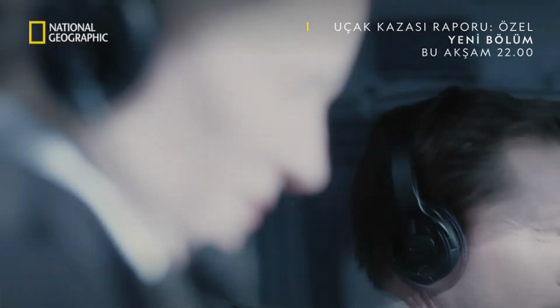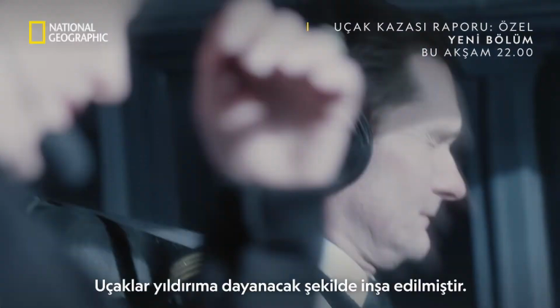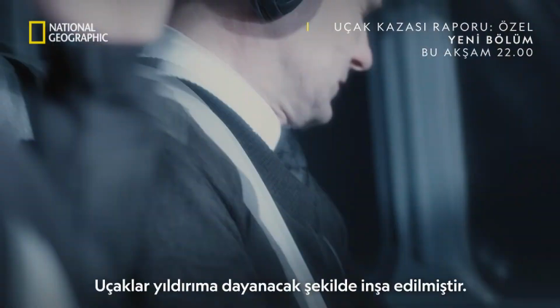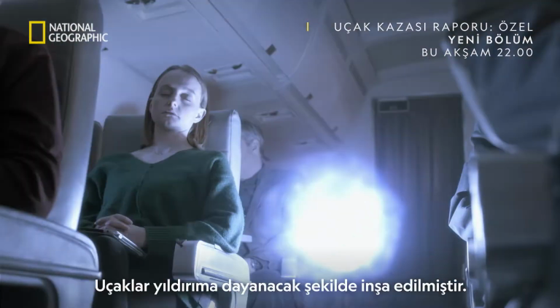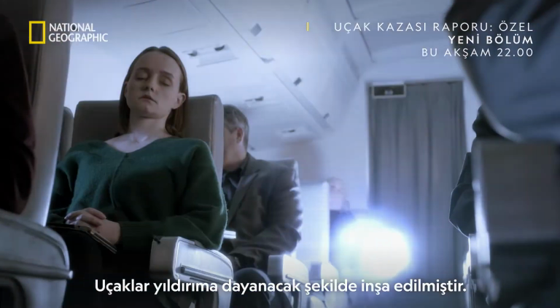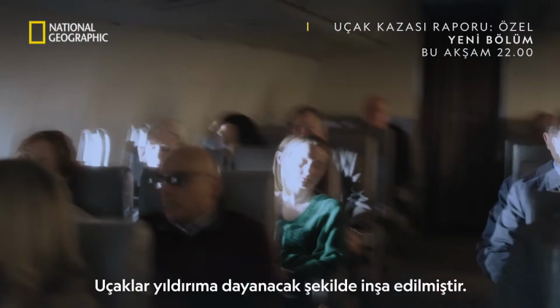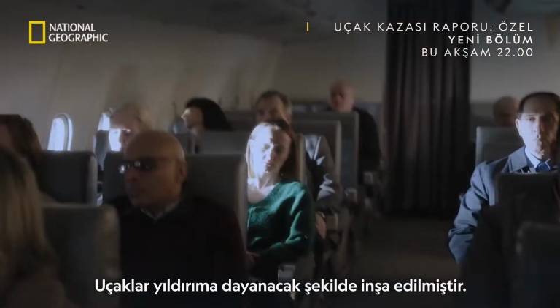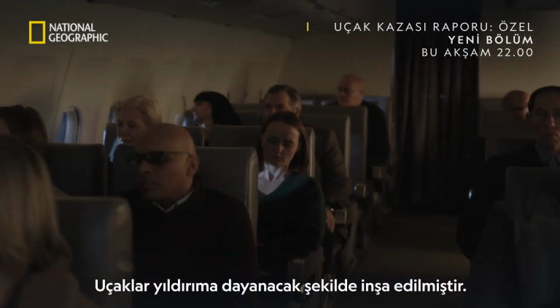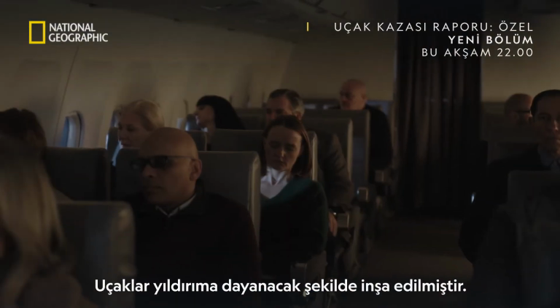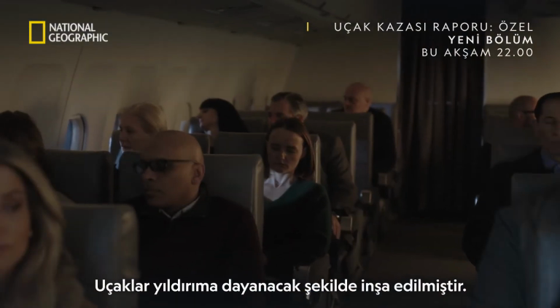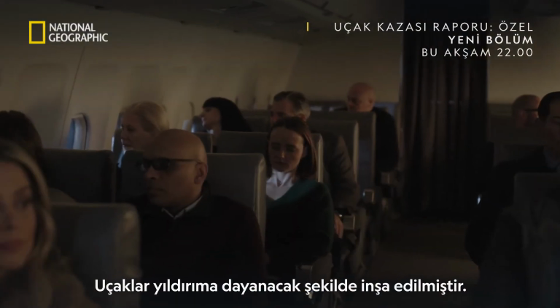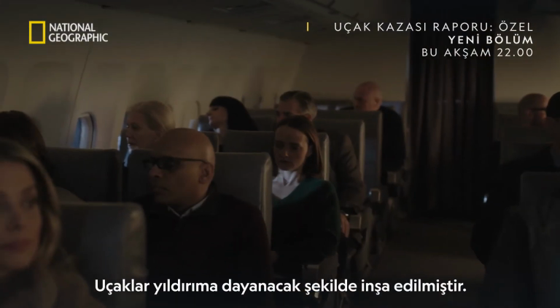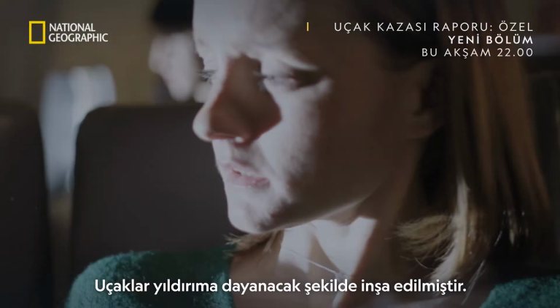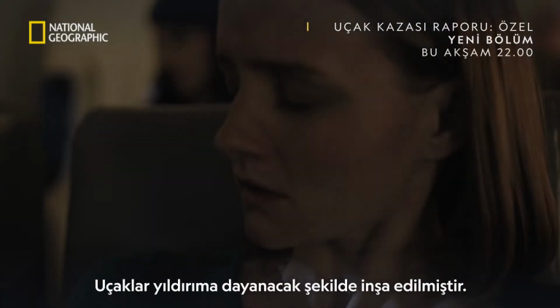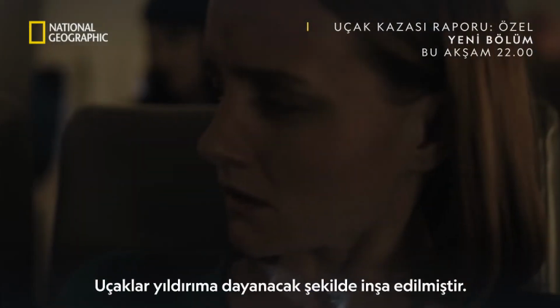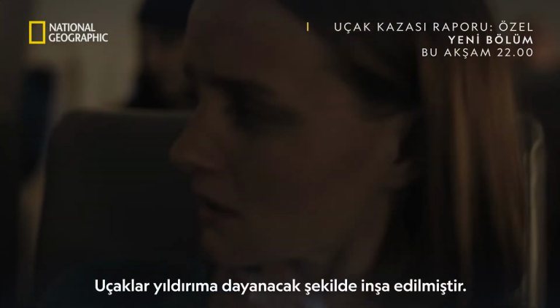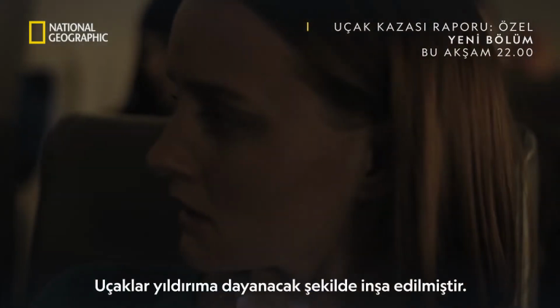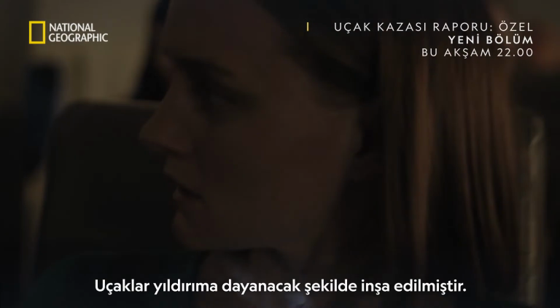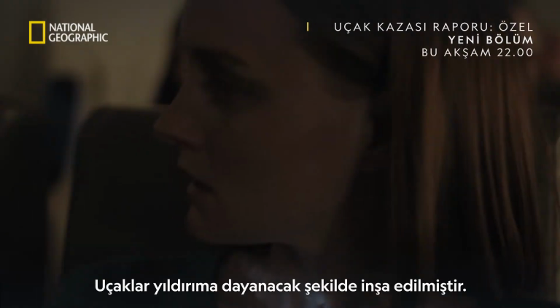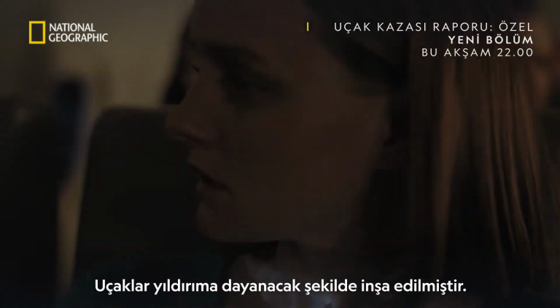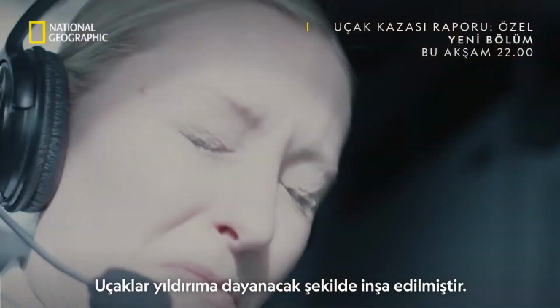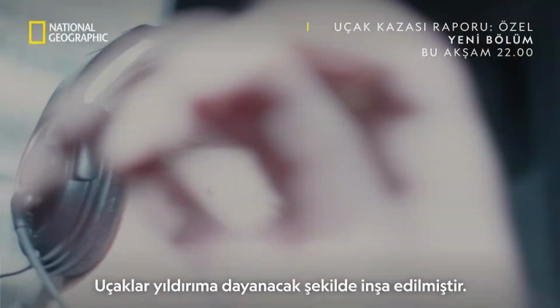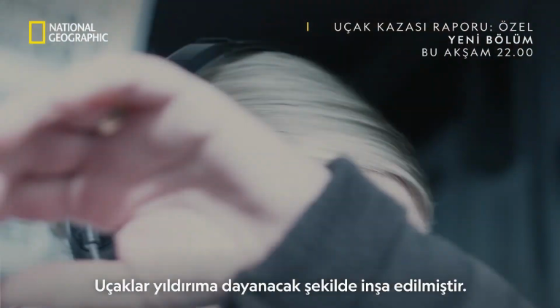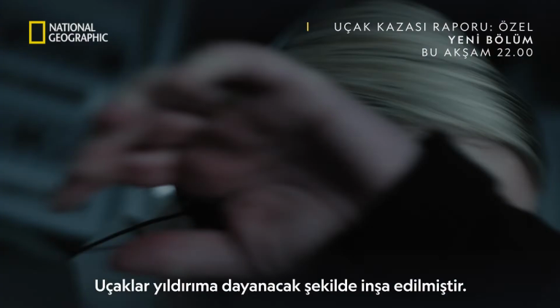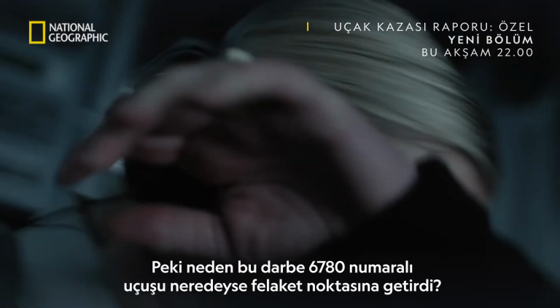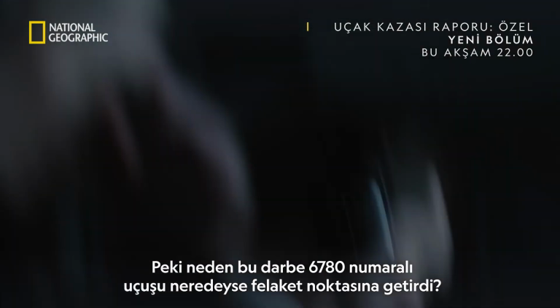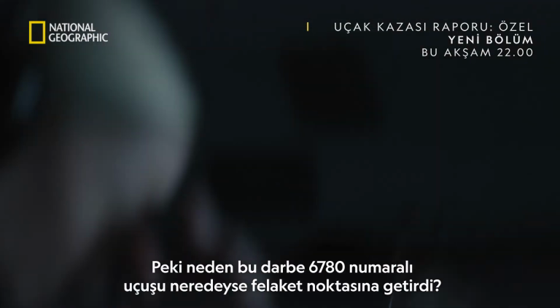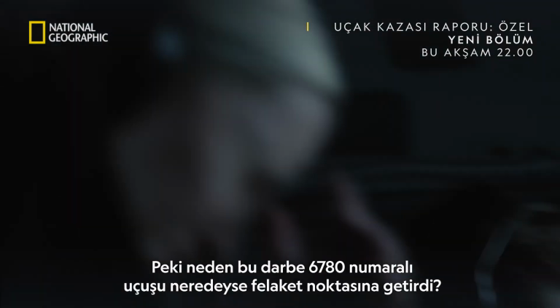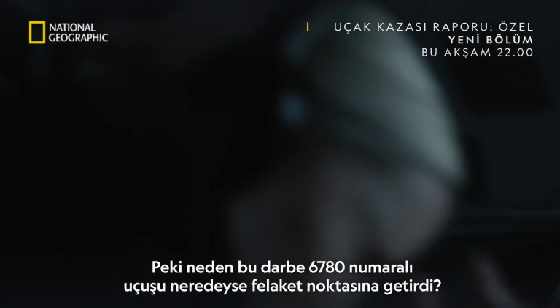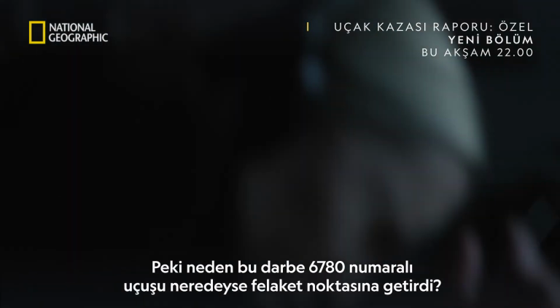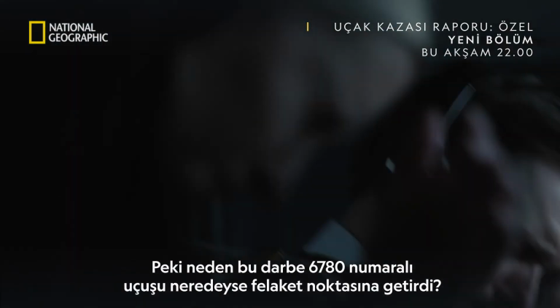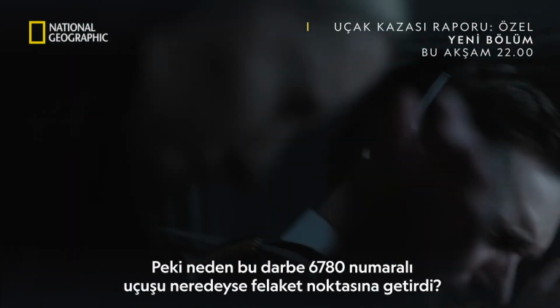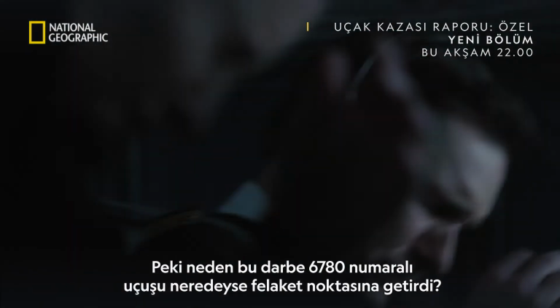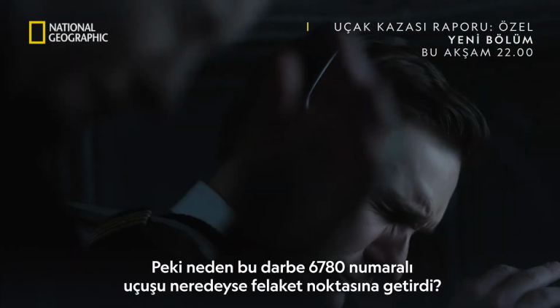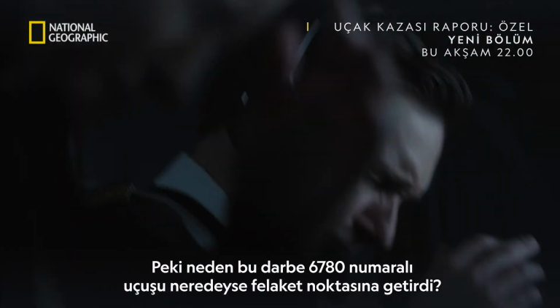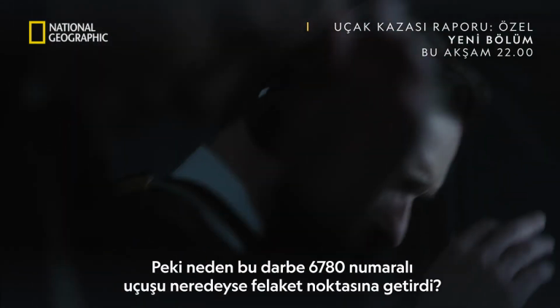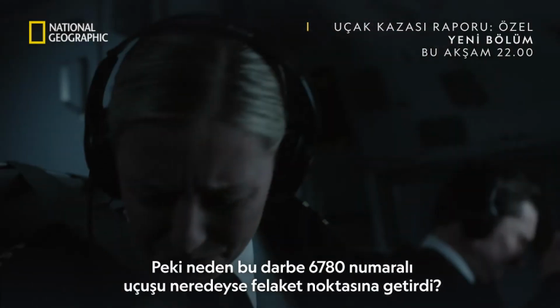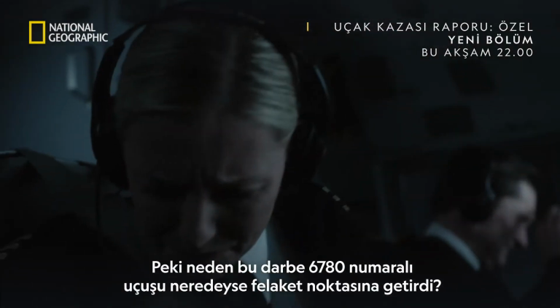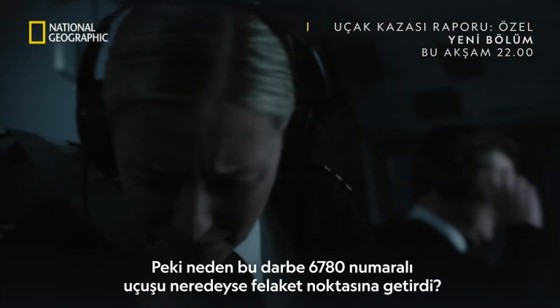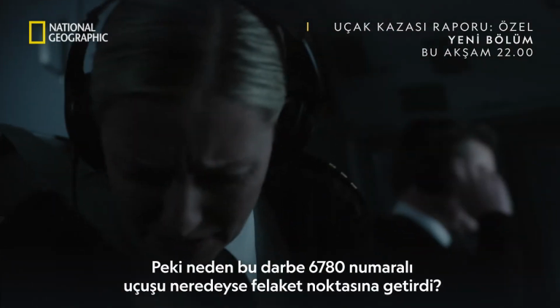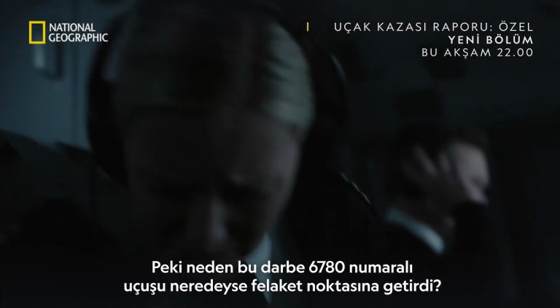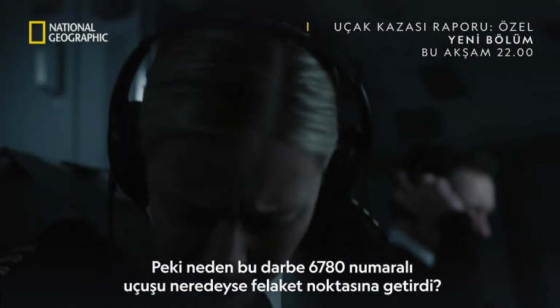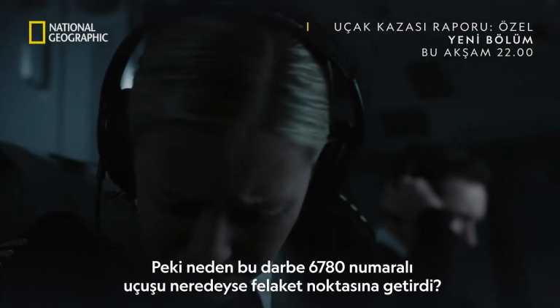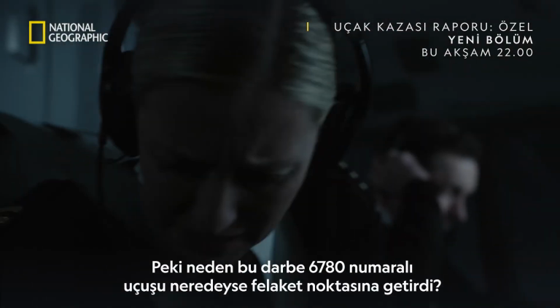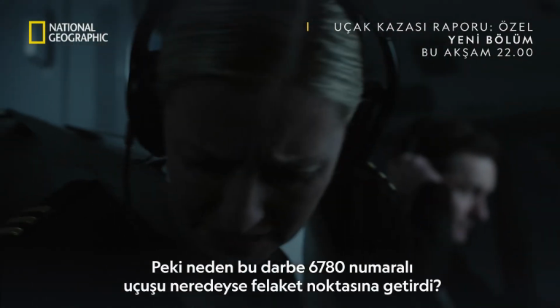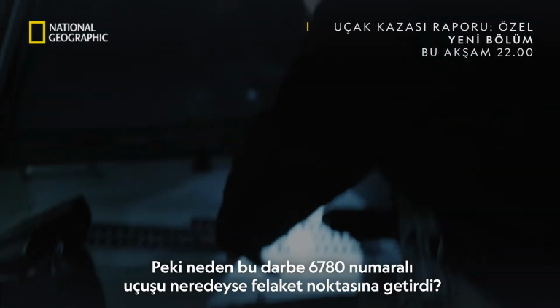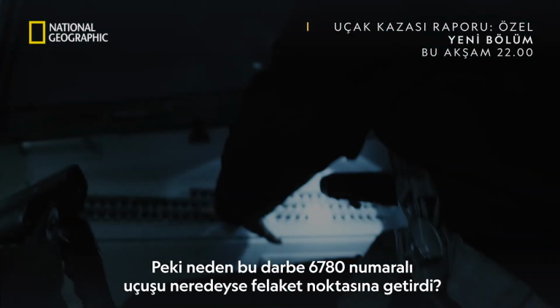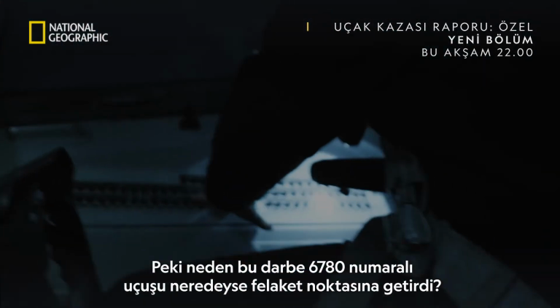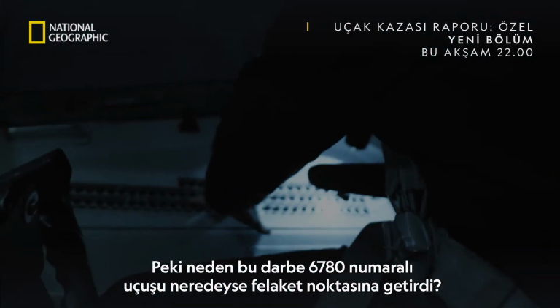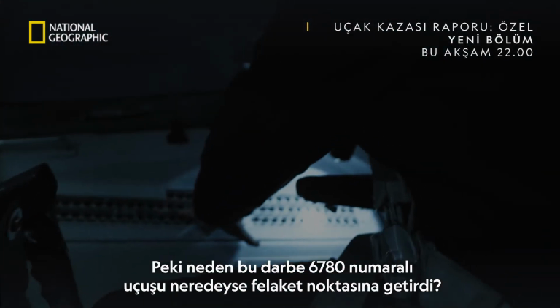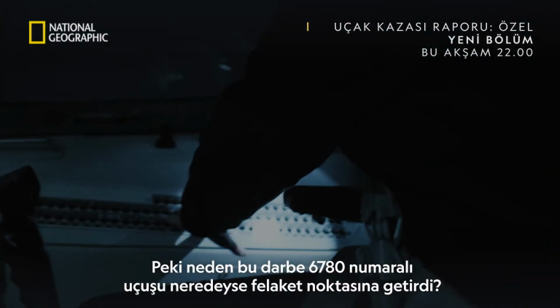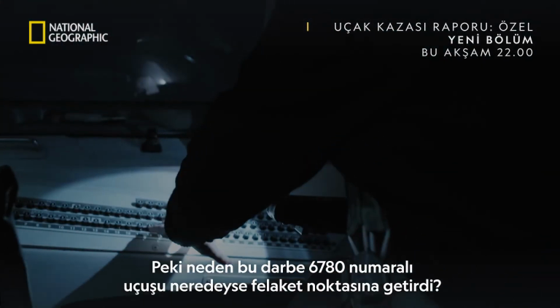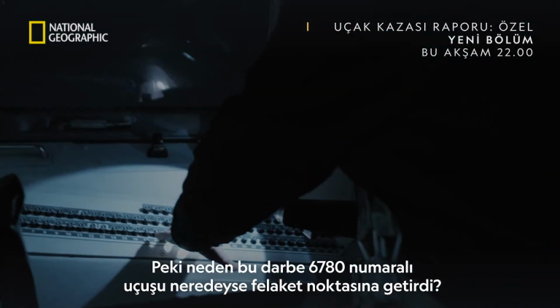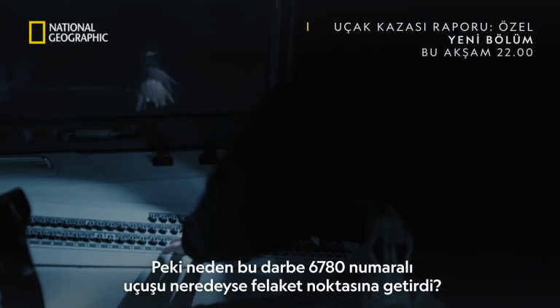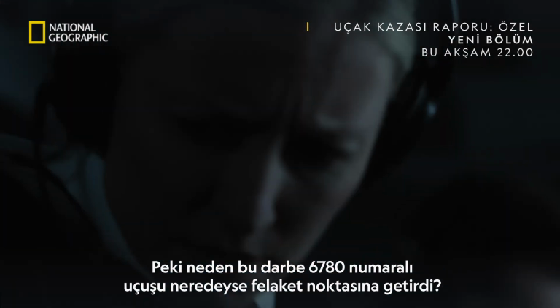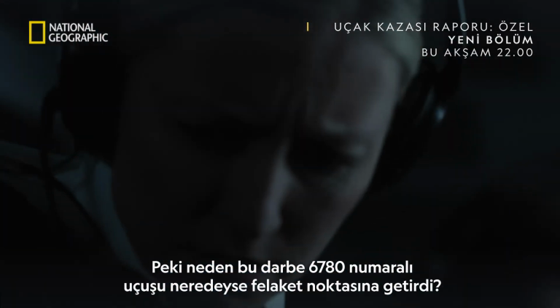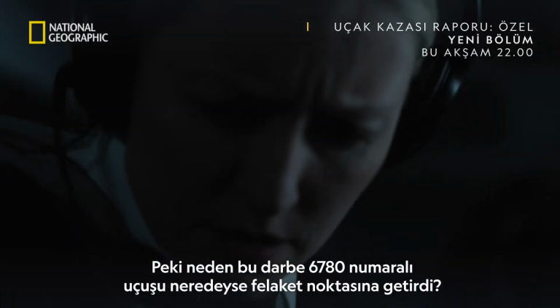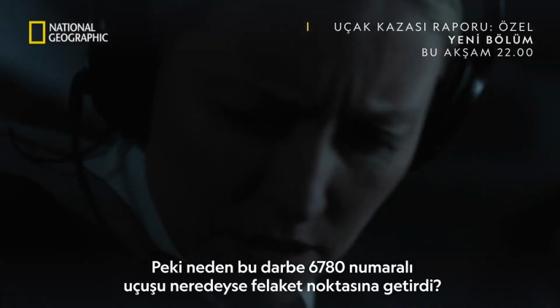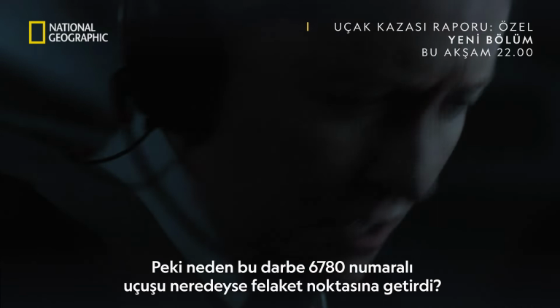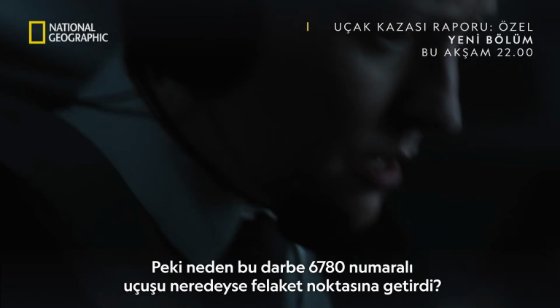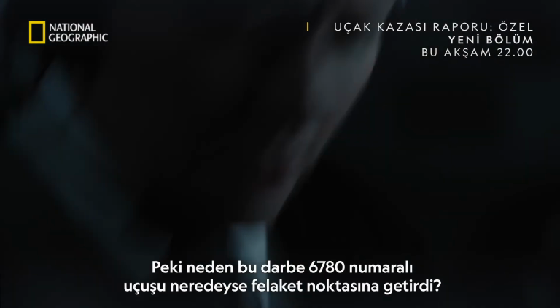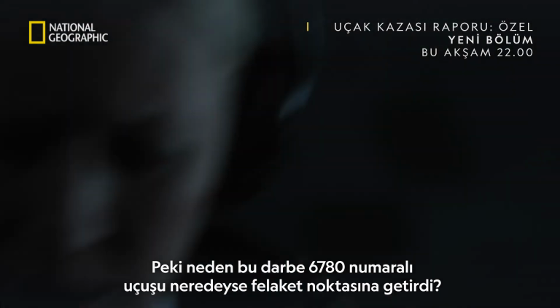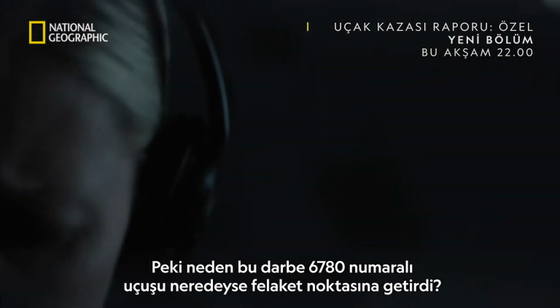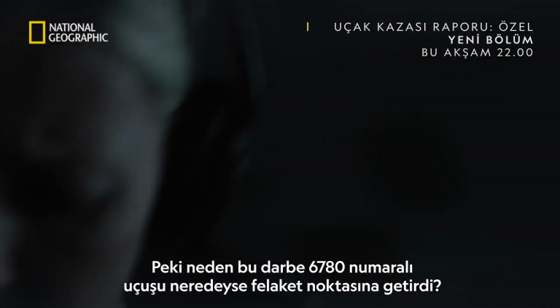Planes are built to withstand lightning. So why did this strike impair Flight 6780 to the point of near disaster?